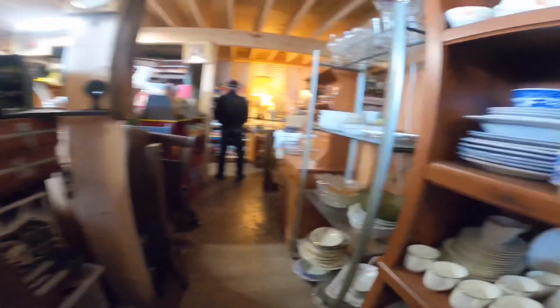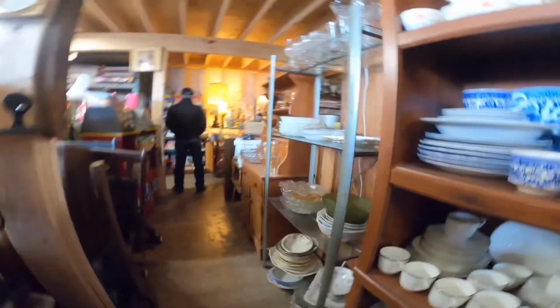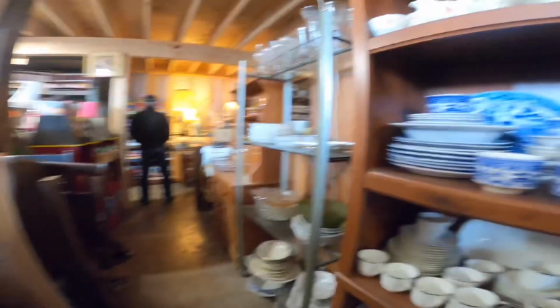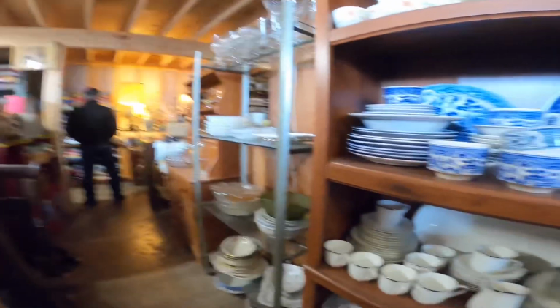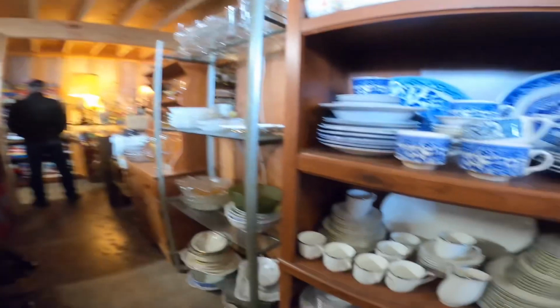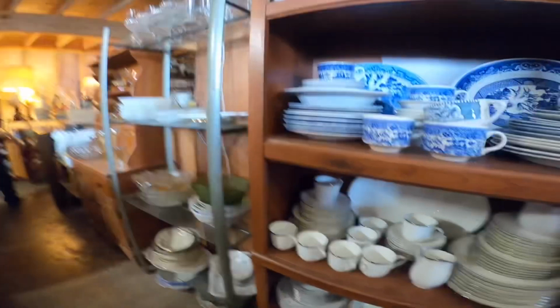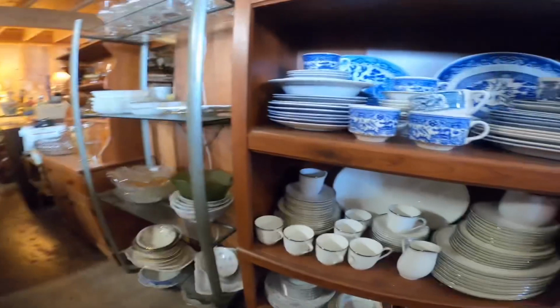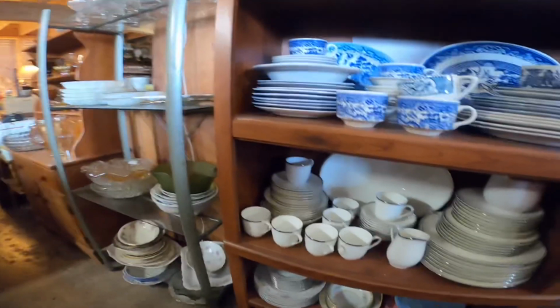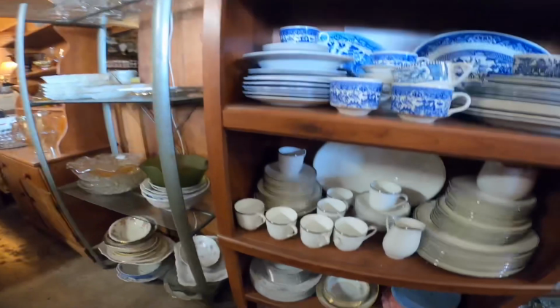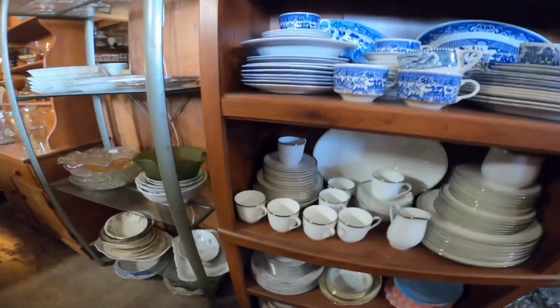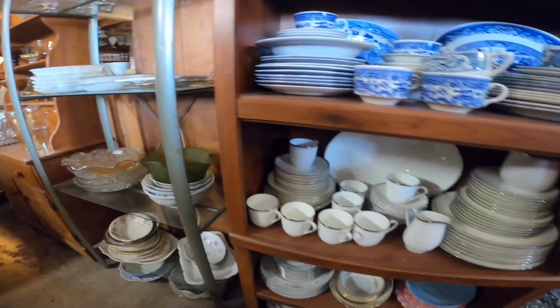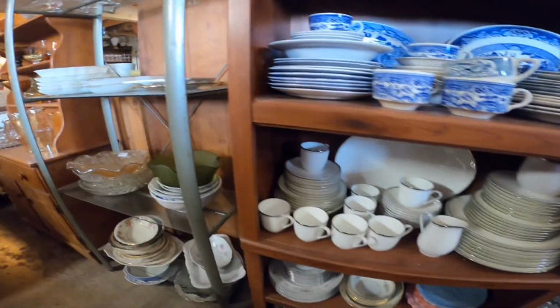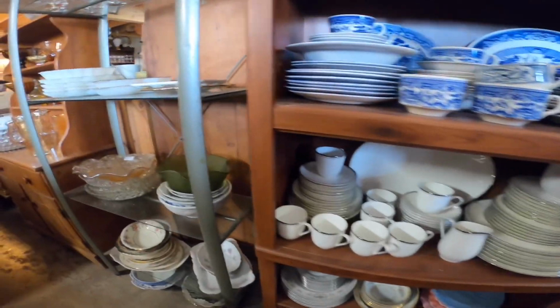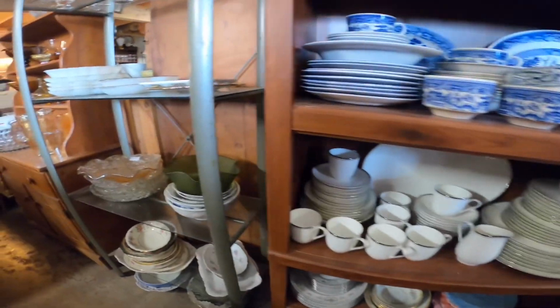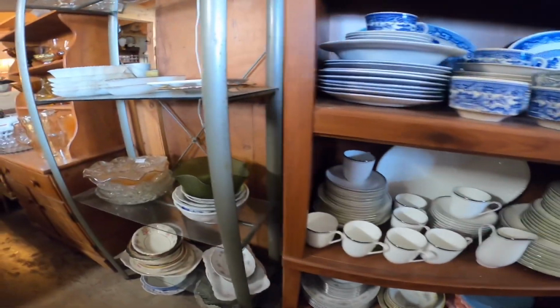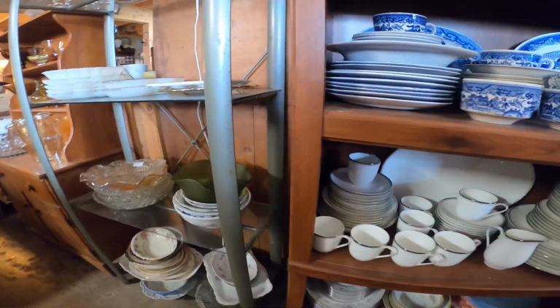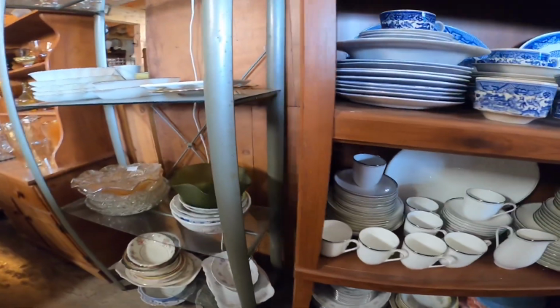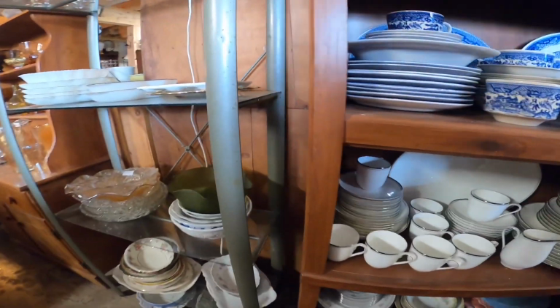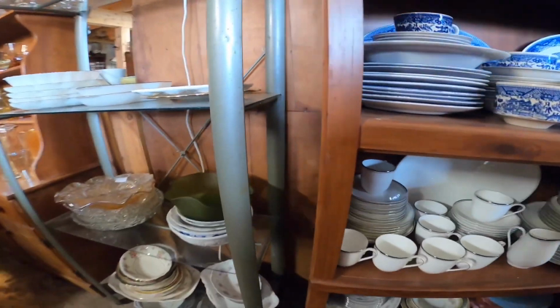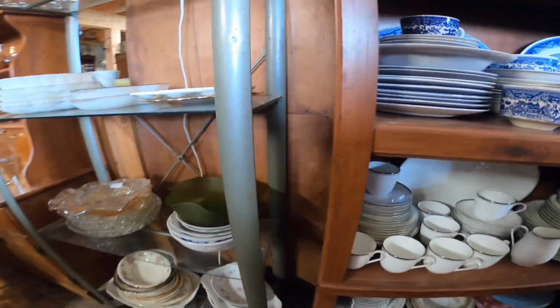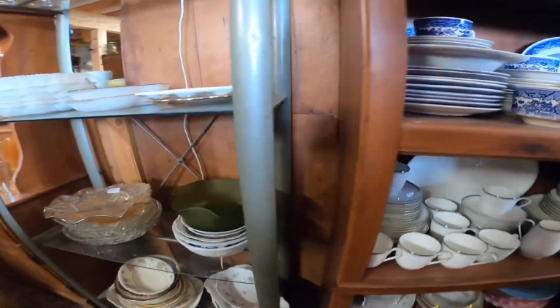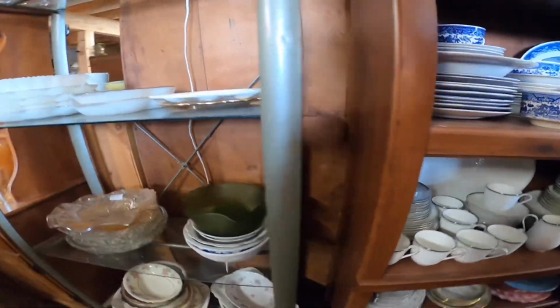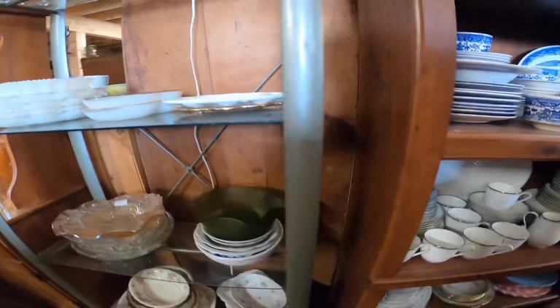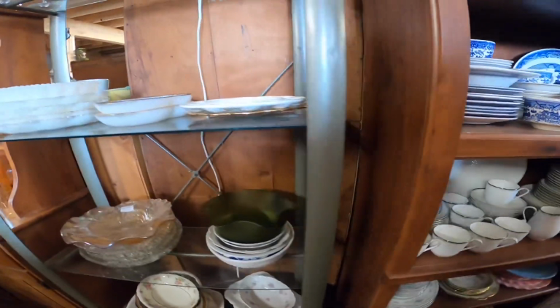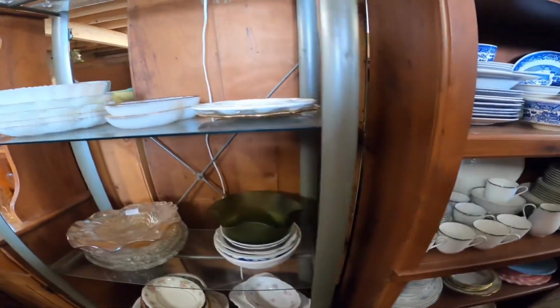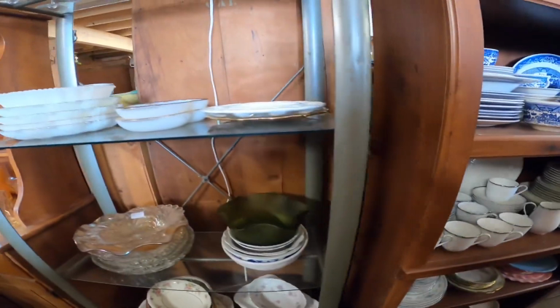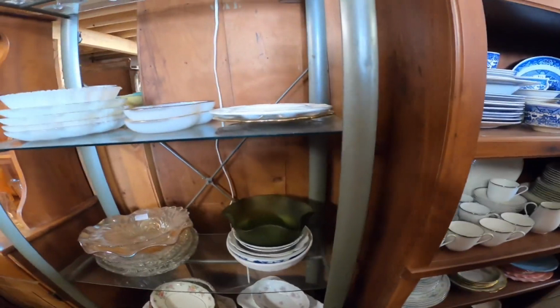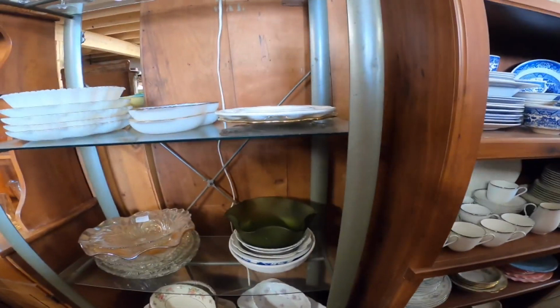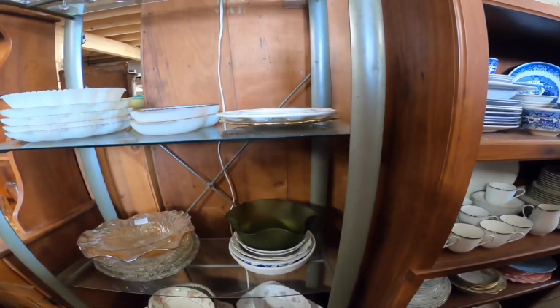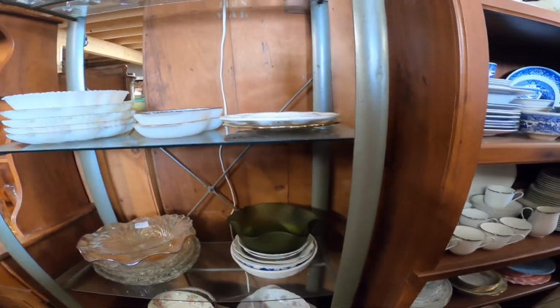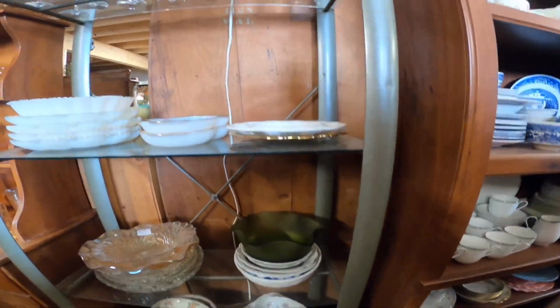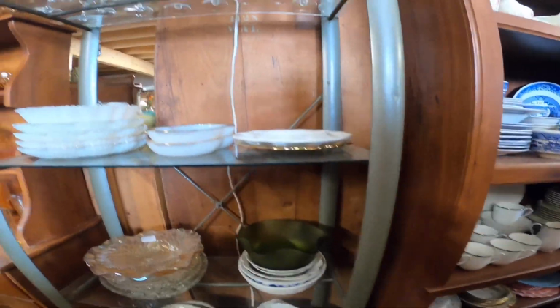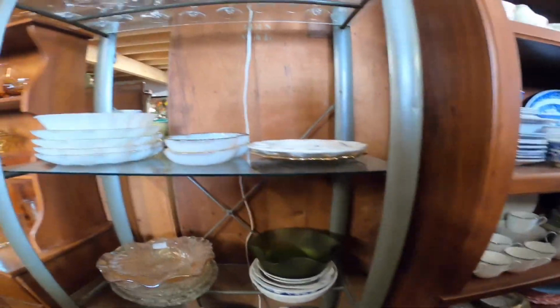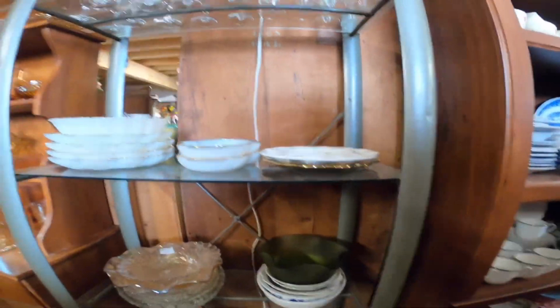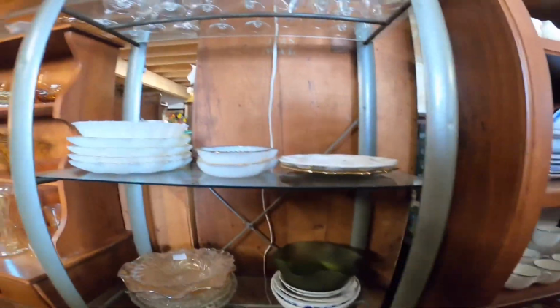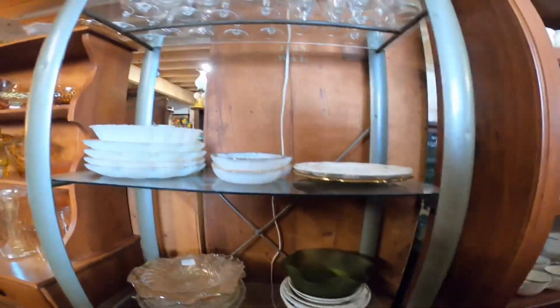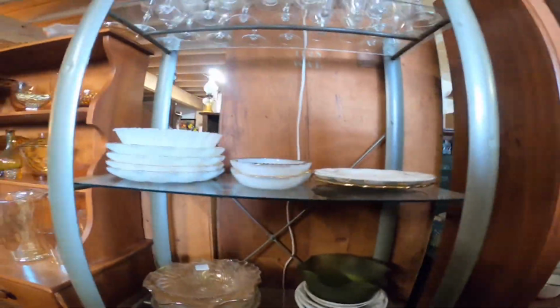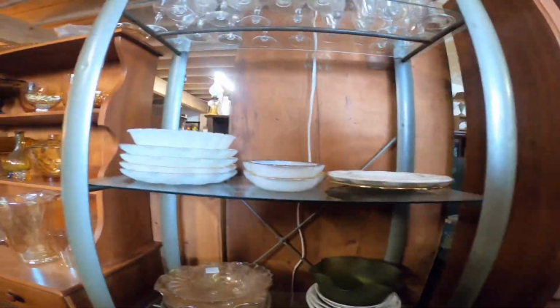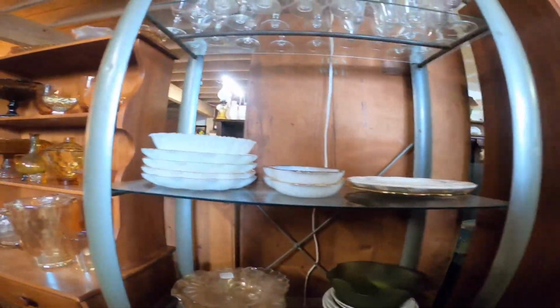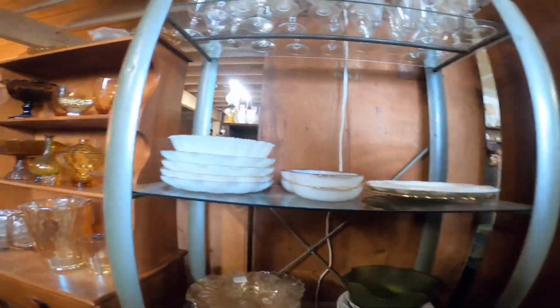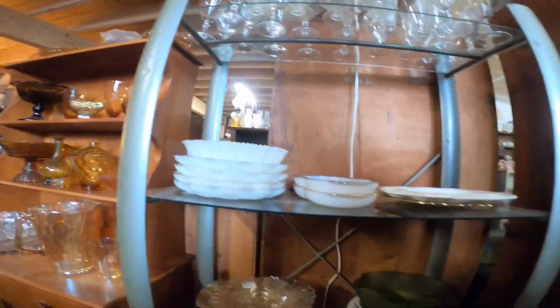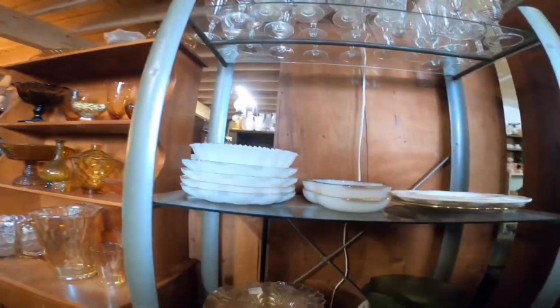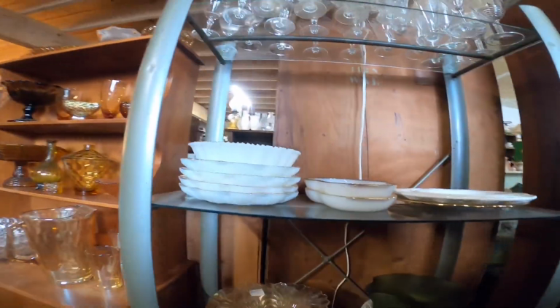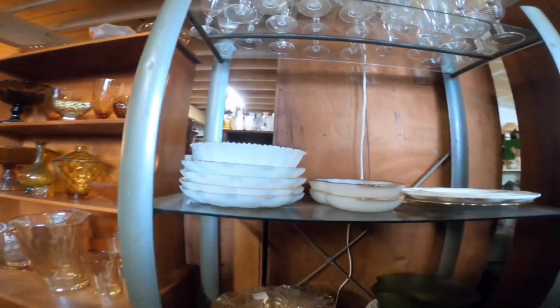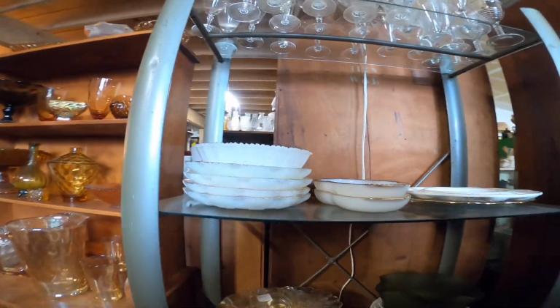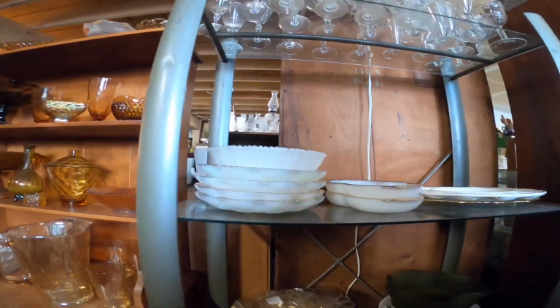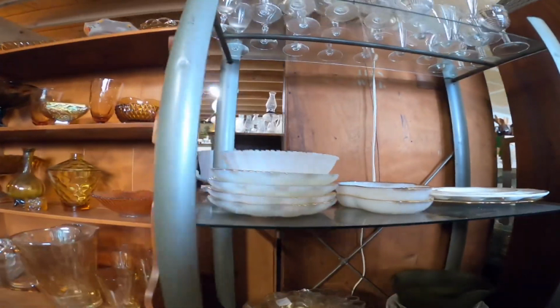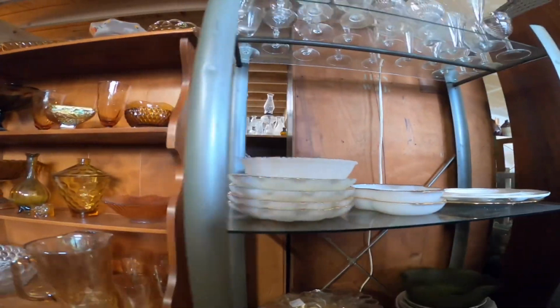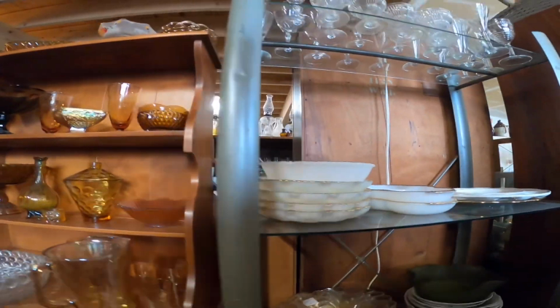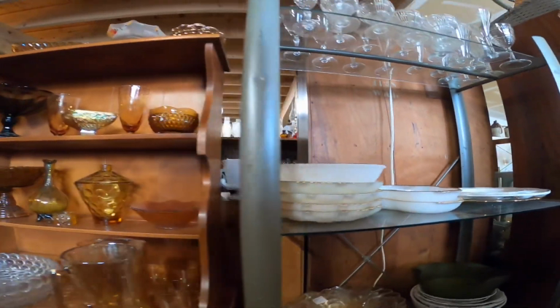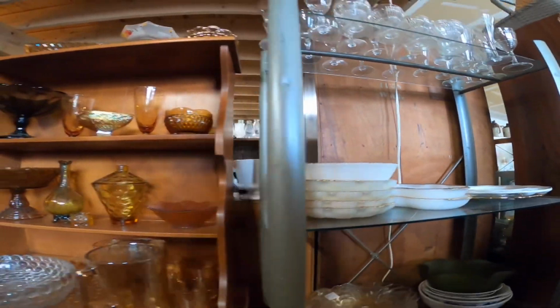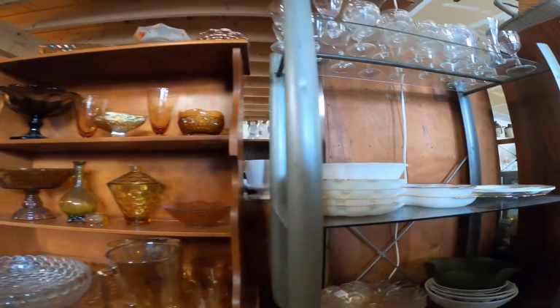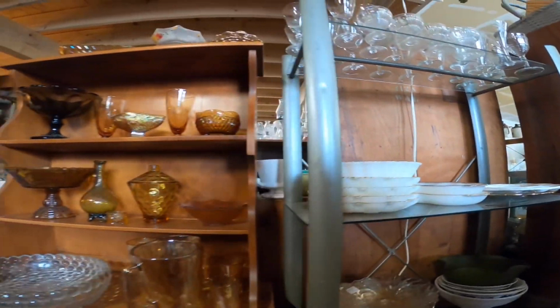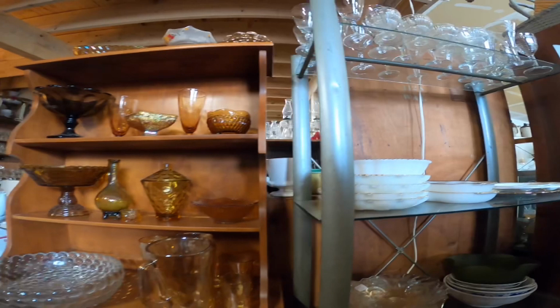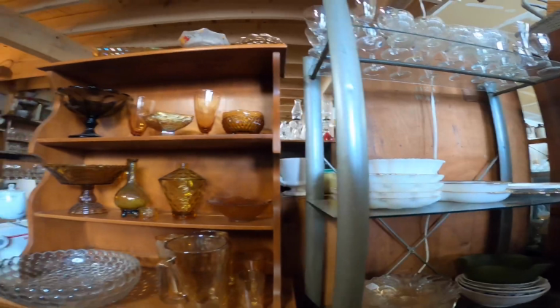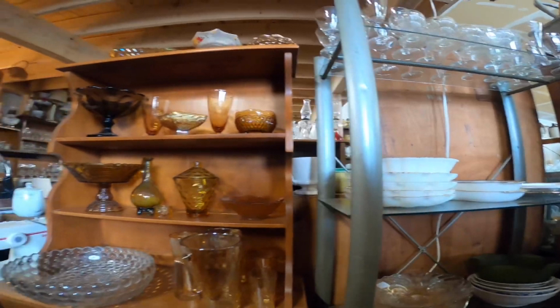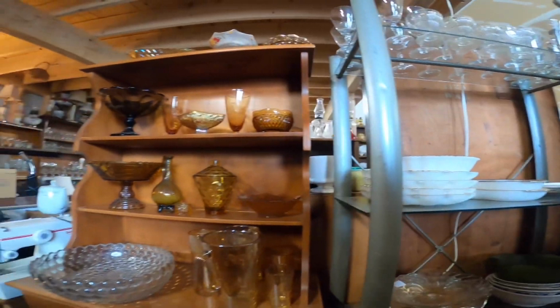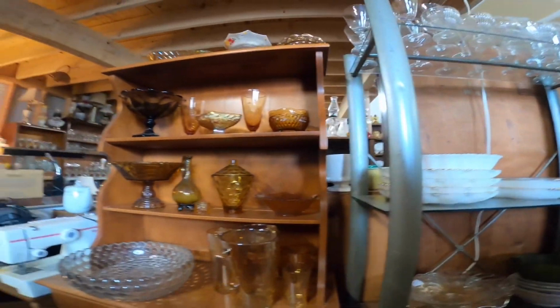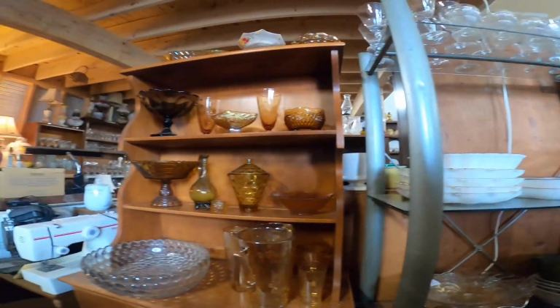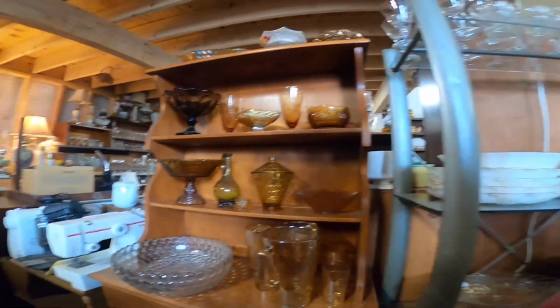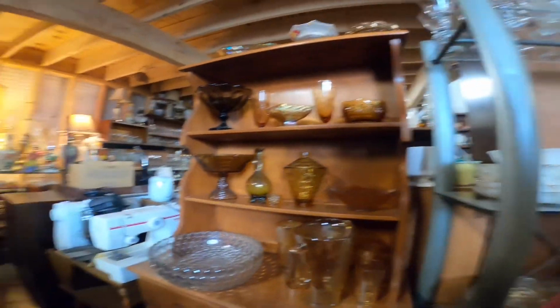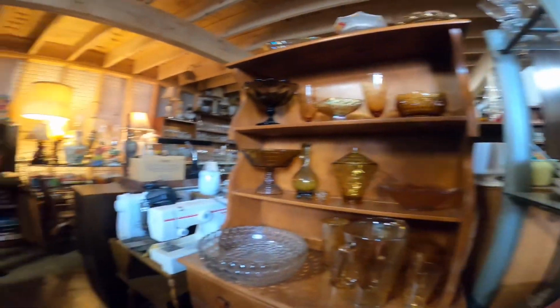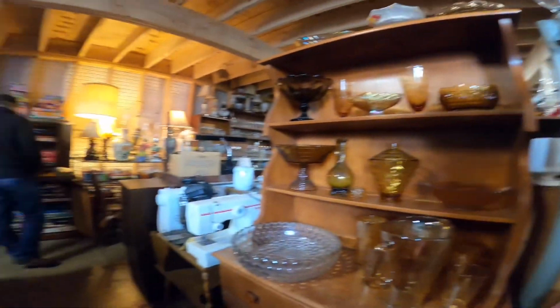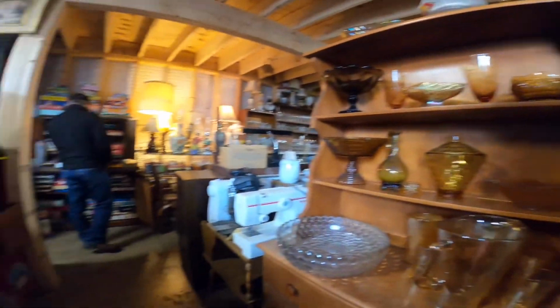So I pick it up. I'm also spotting milk glass, elegant glass, amber glass, toys, and plush as I walk through.